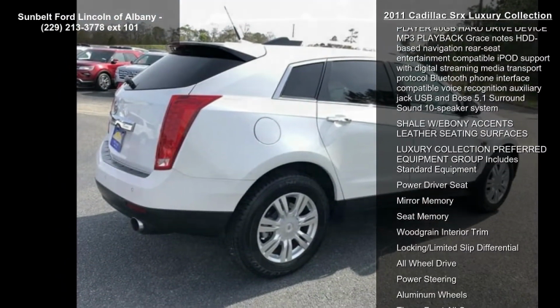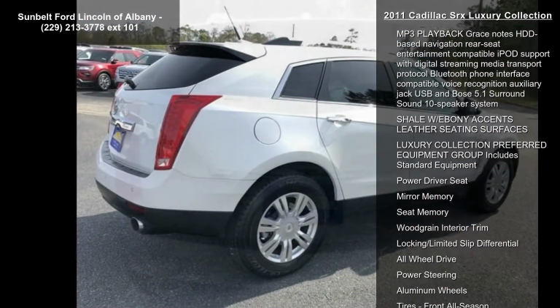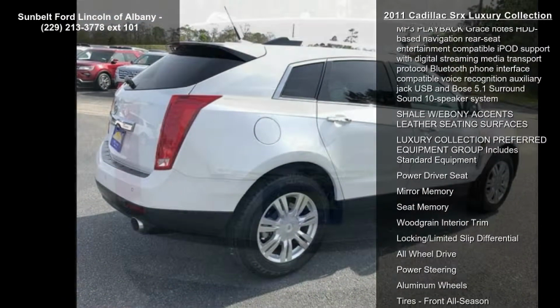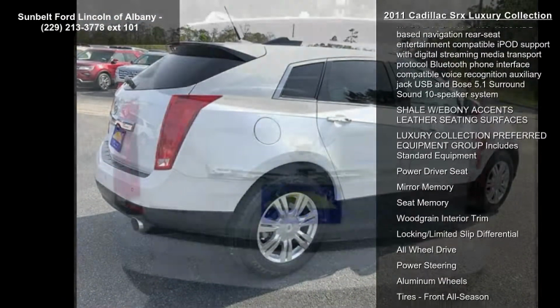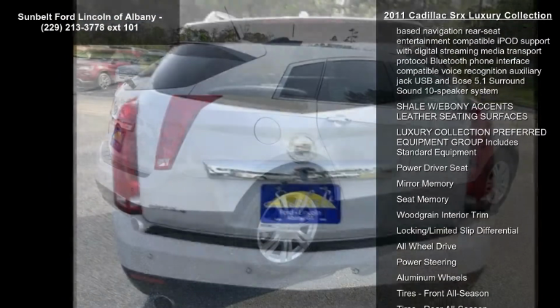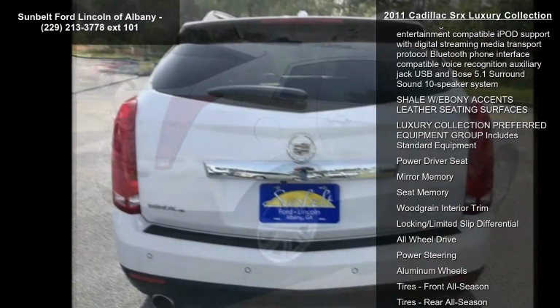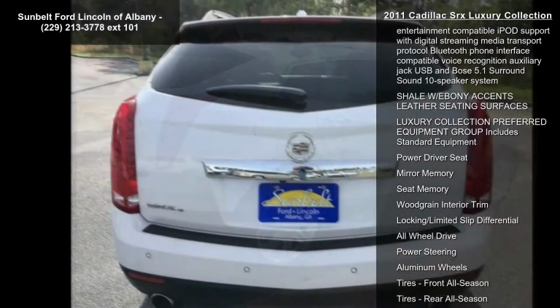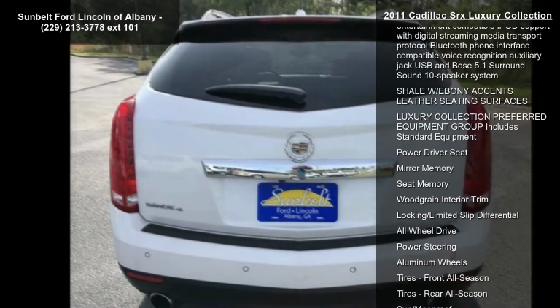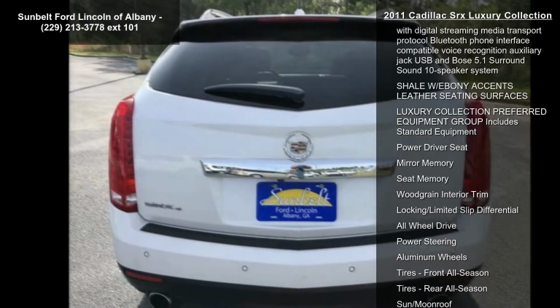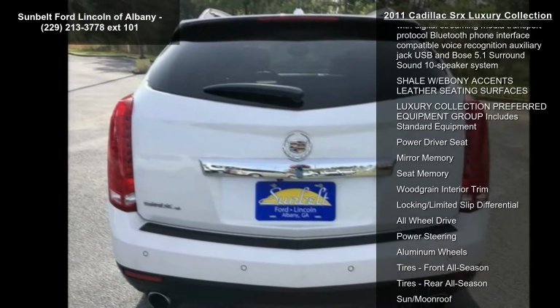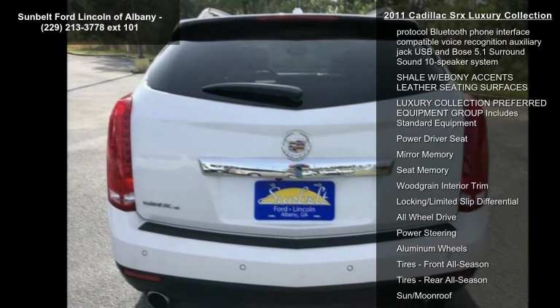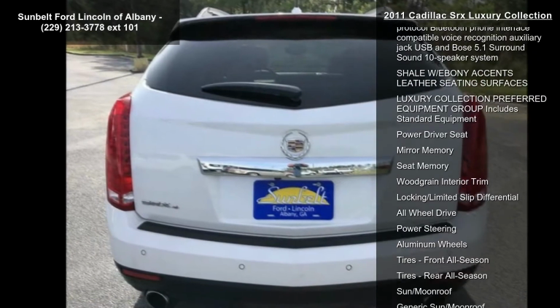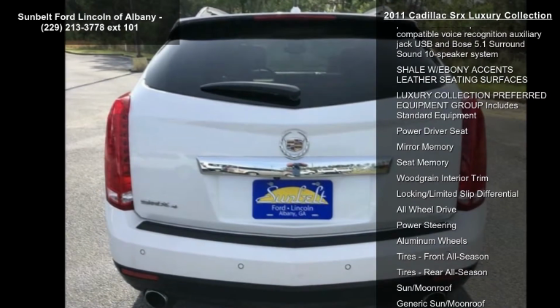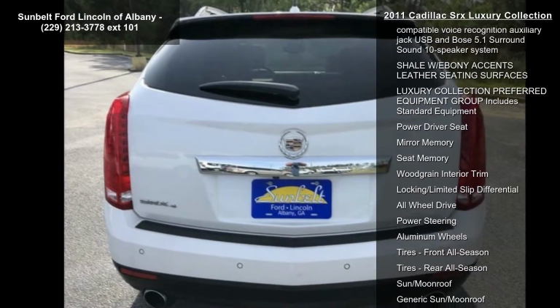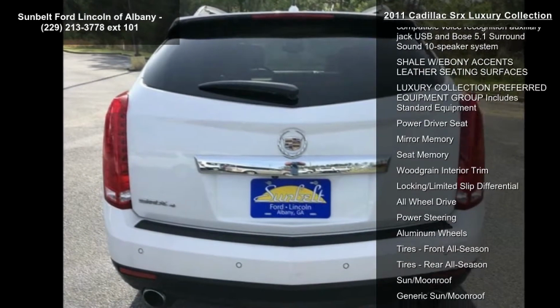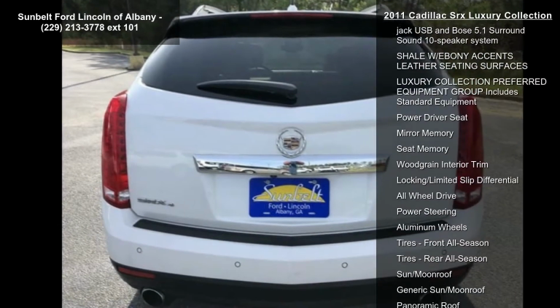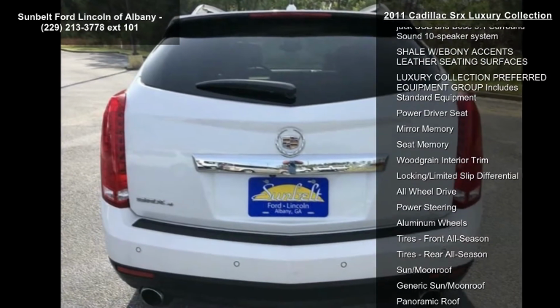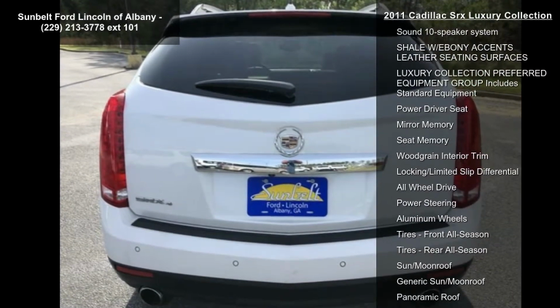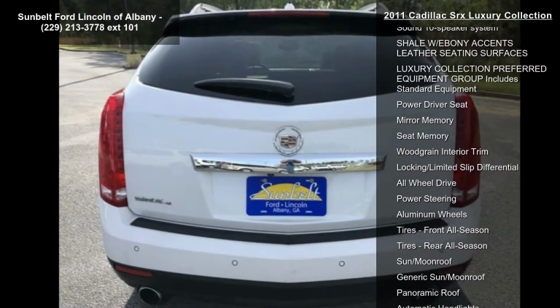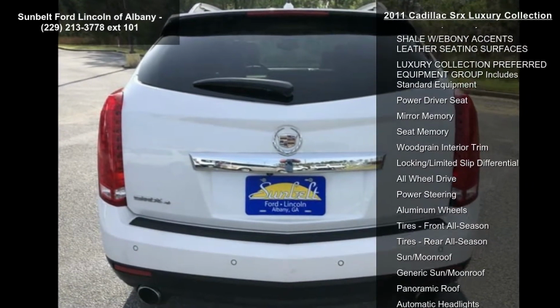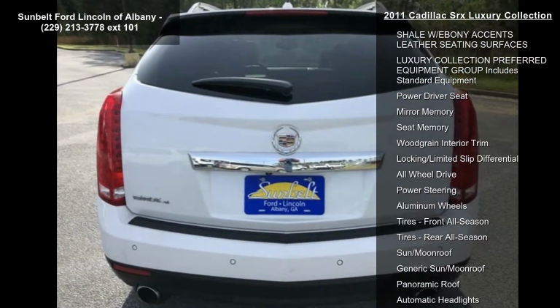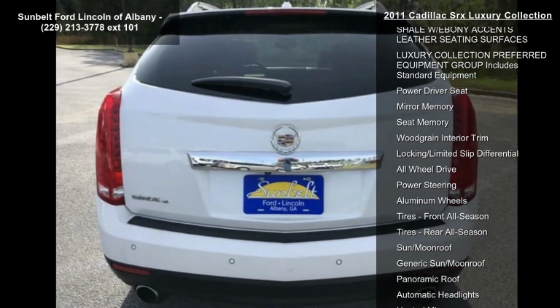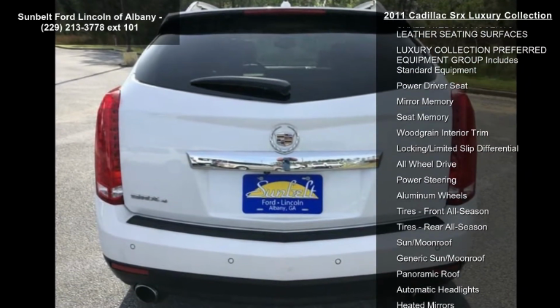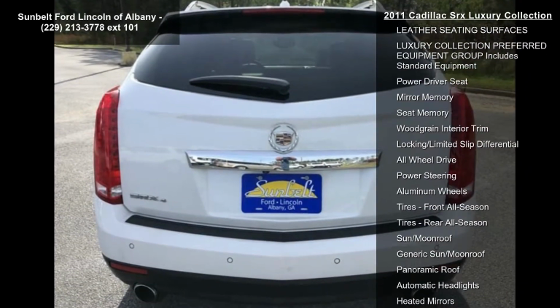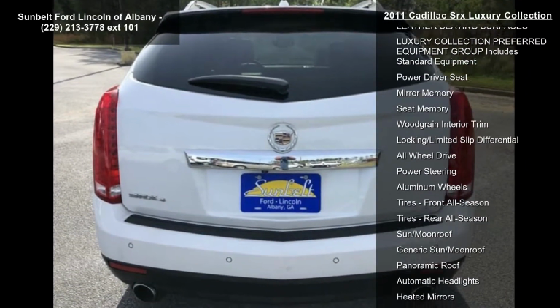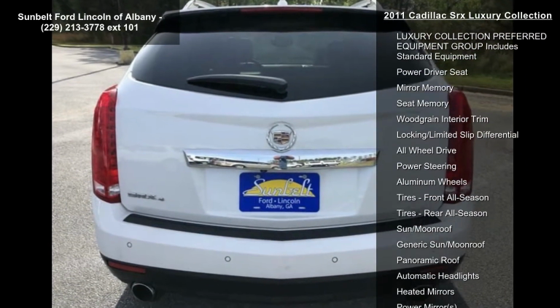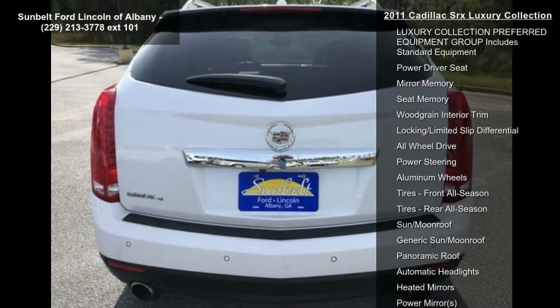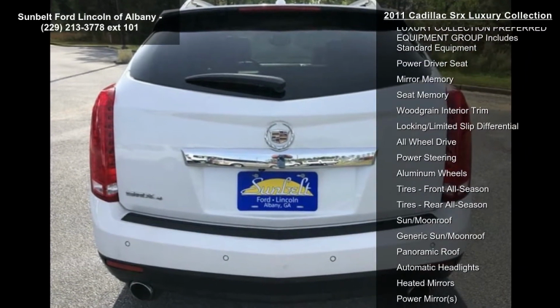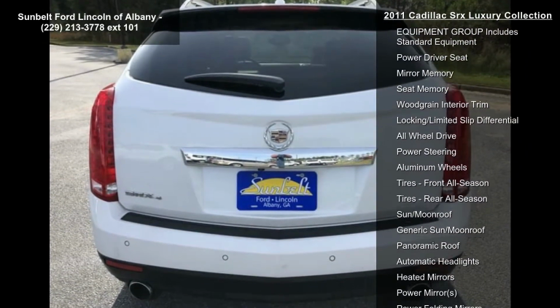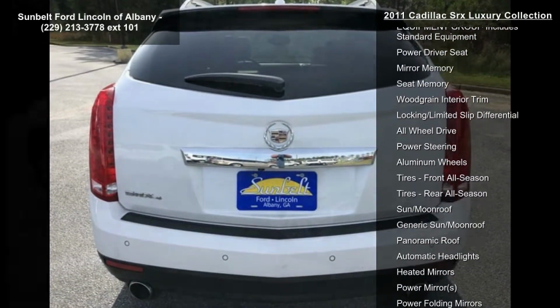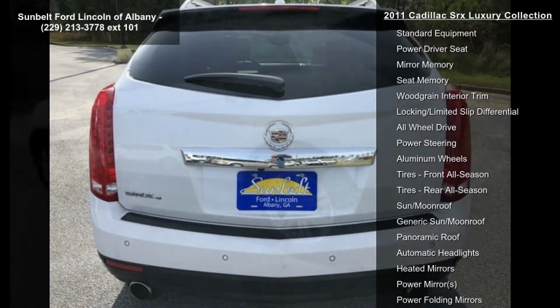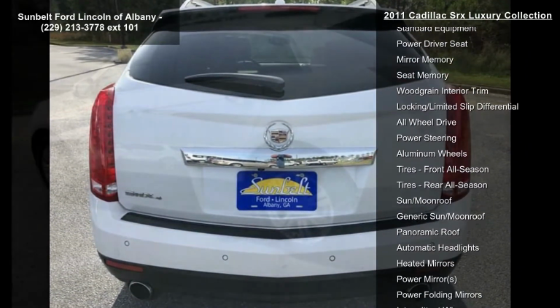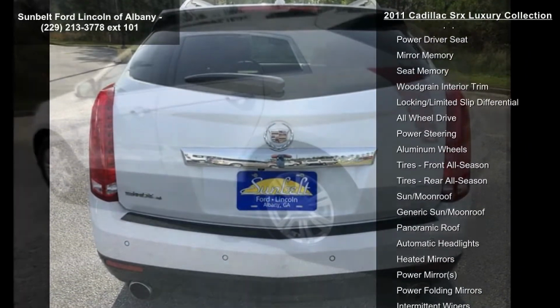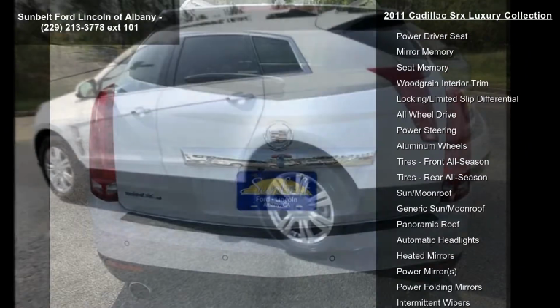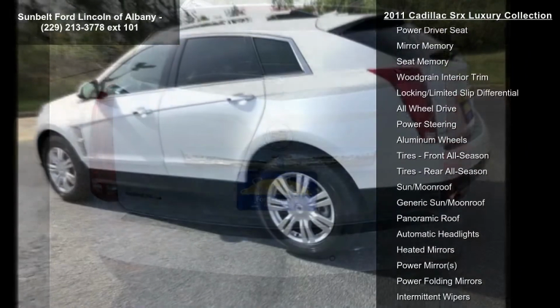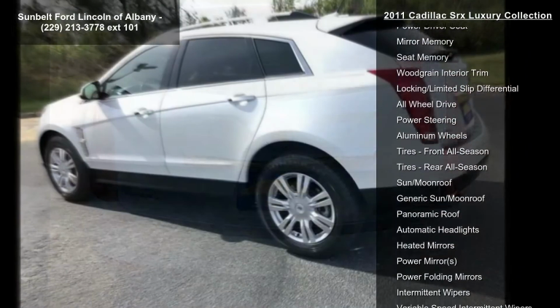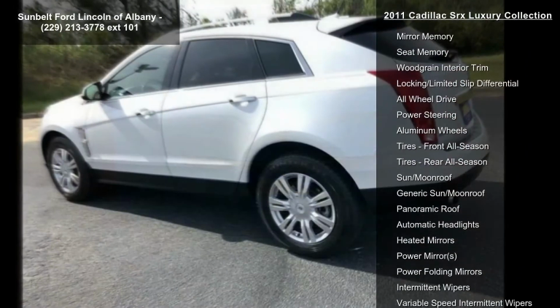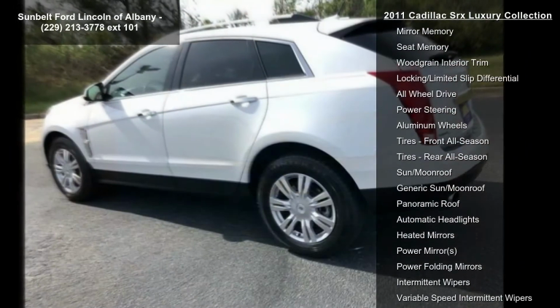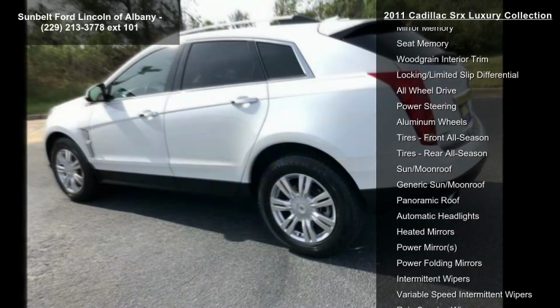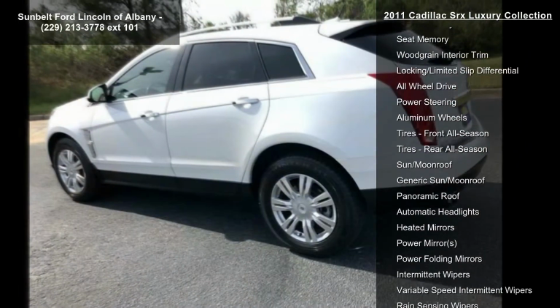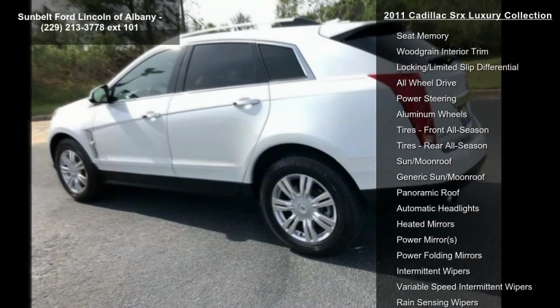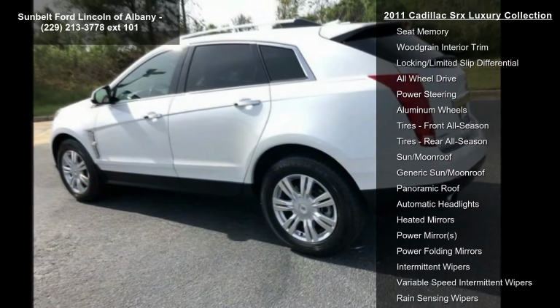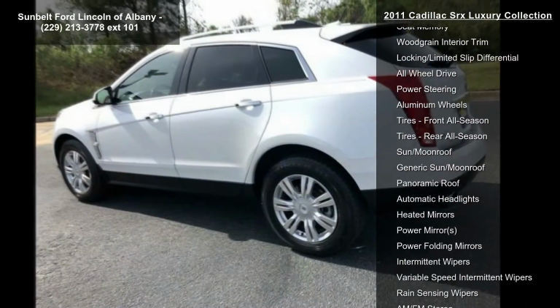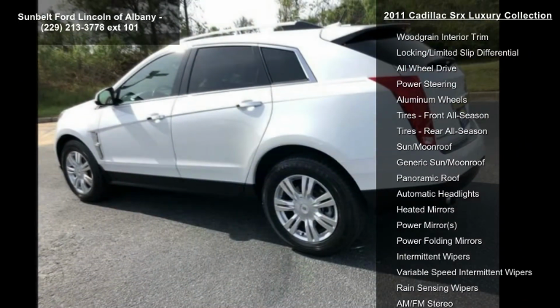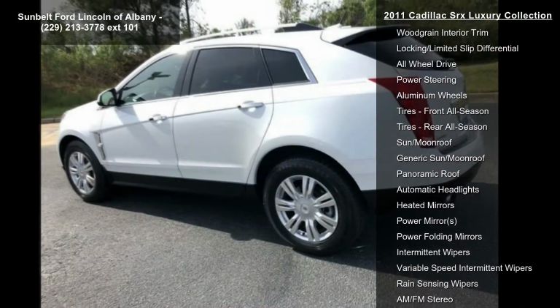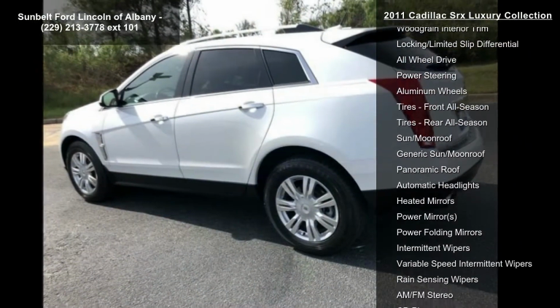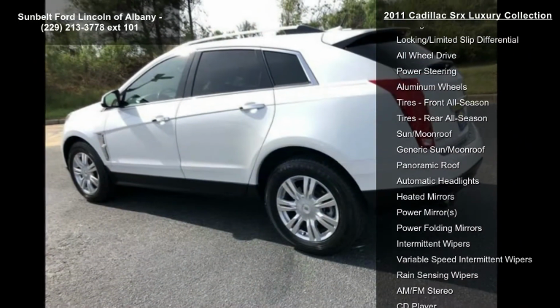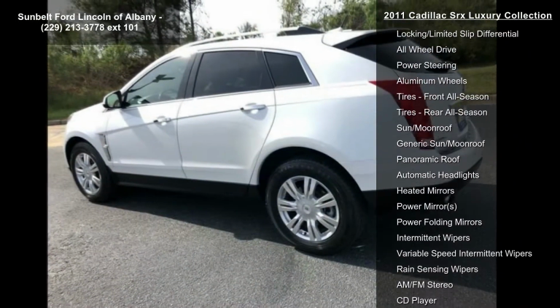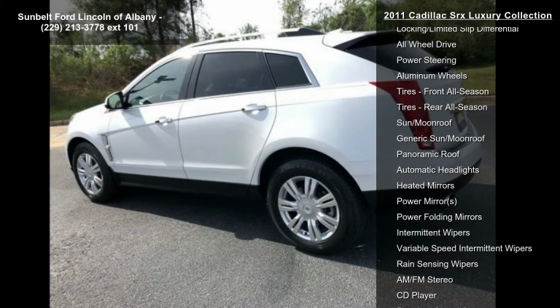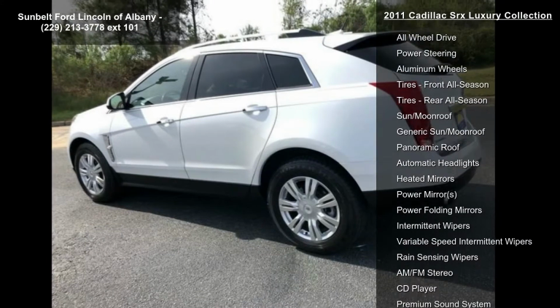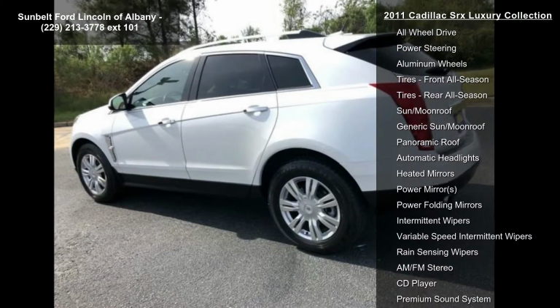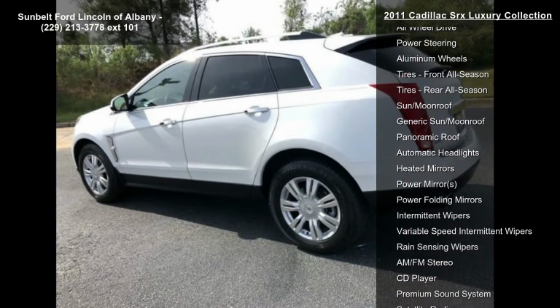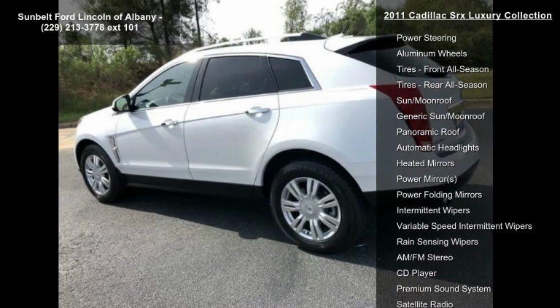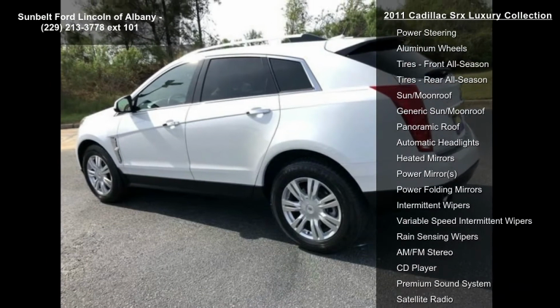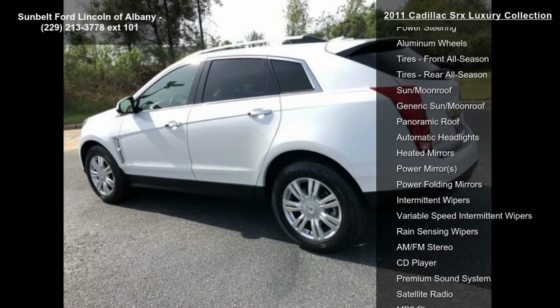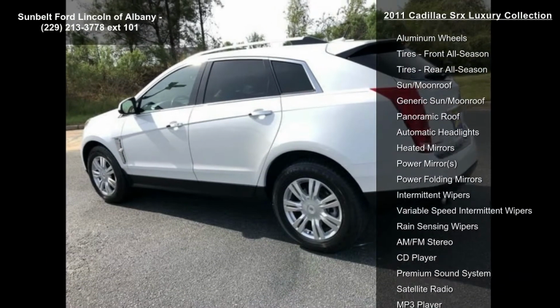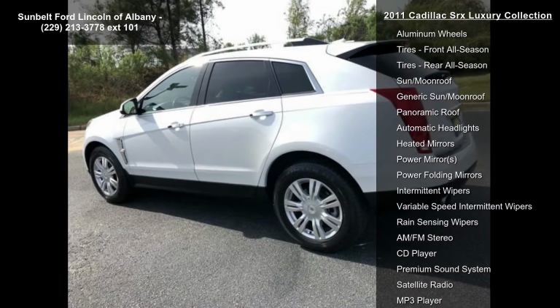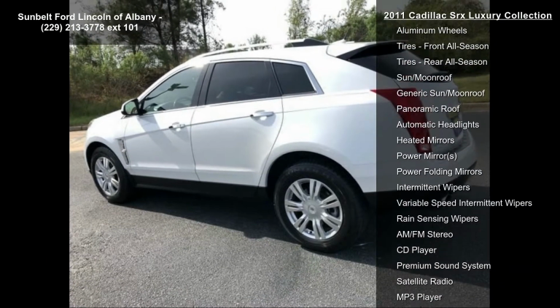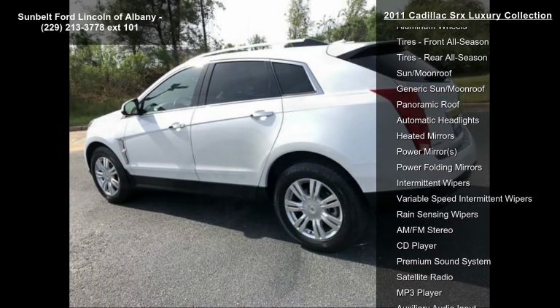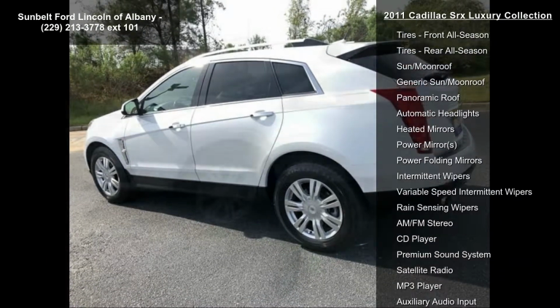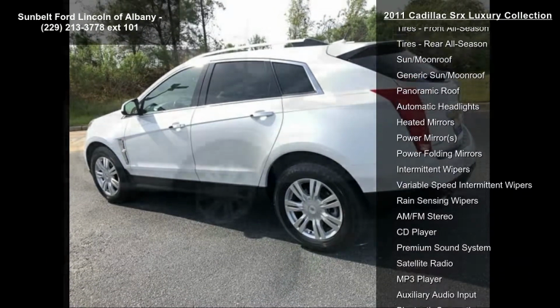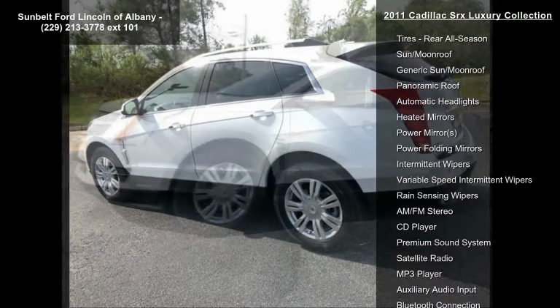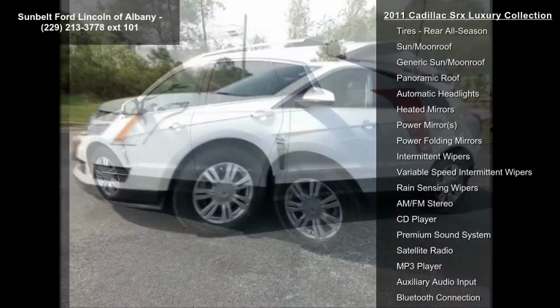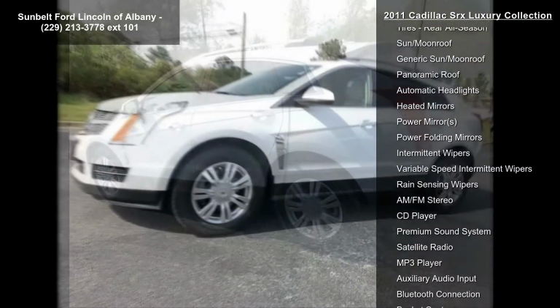Some of the top features included with this vehicle are: license plate bracket front, and front bucket seats including an 8-way power driver seat adjuster.